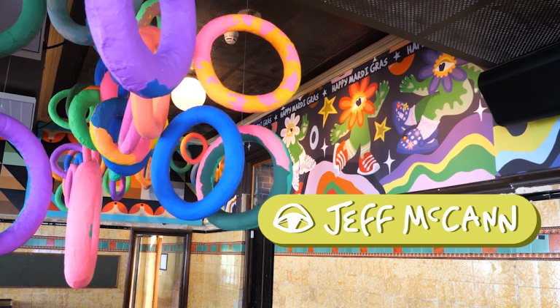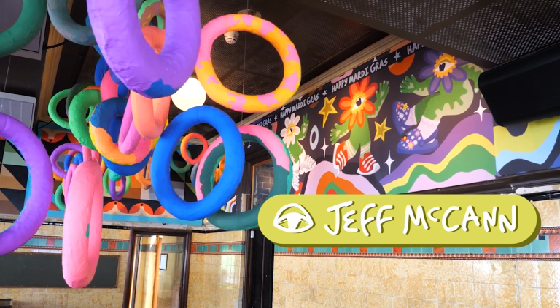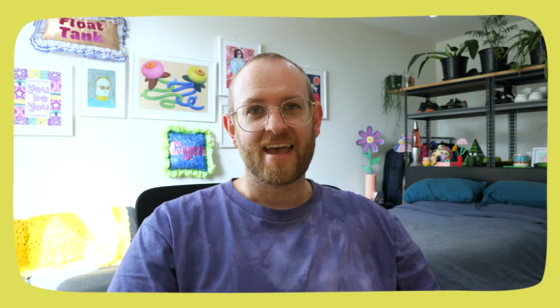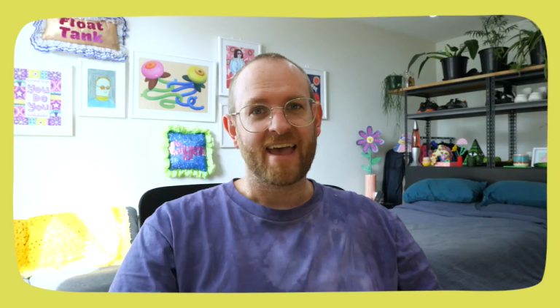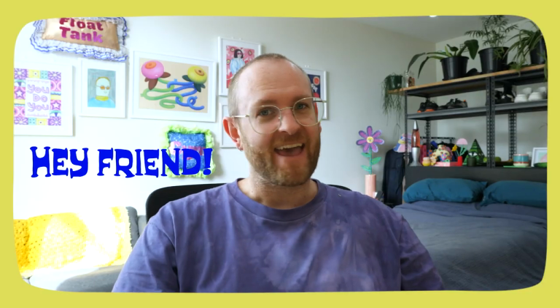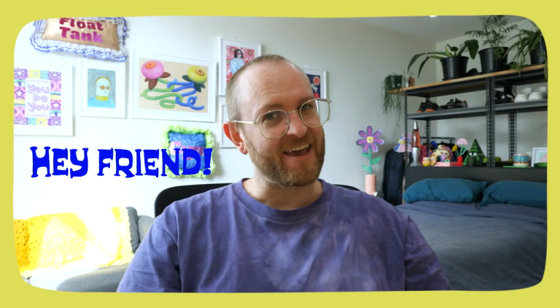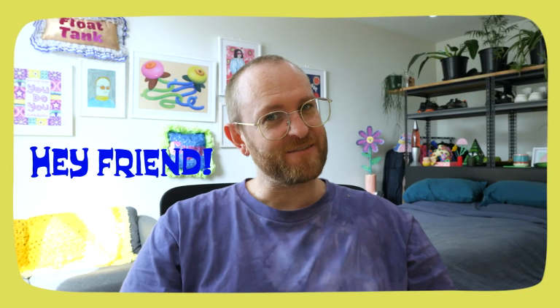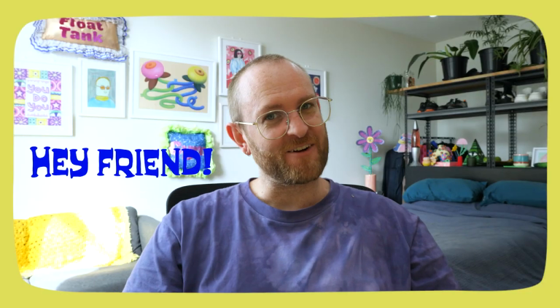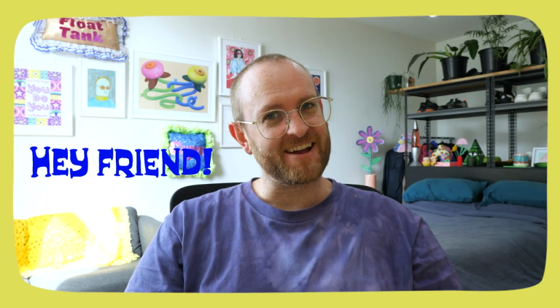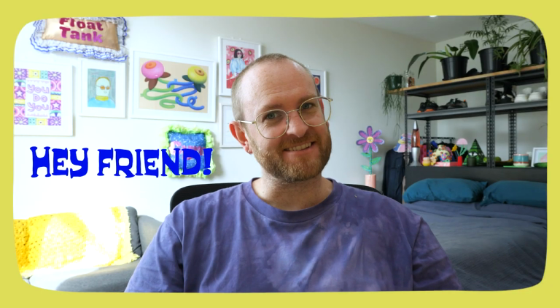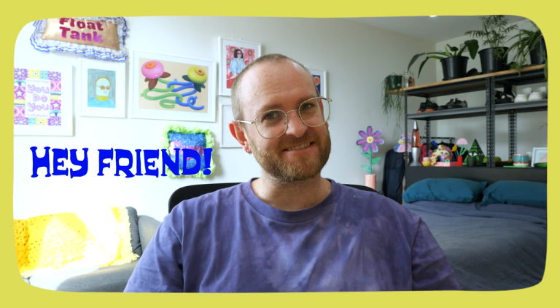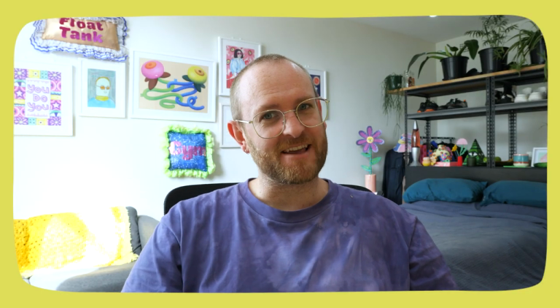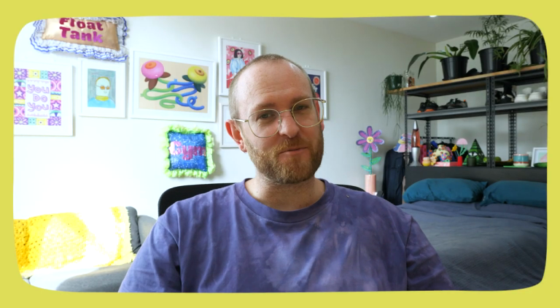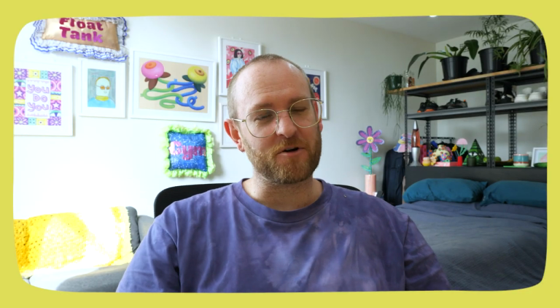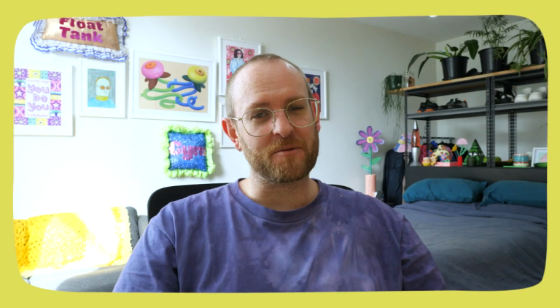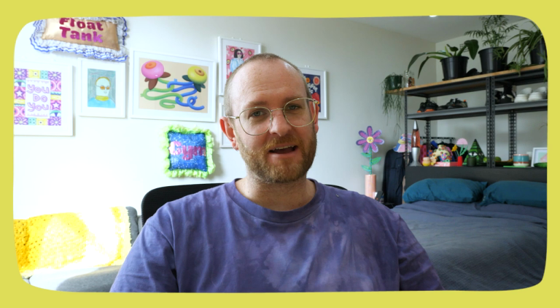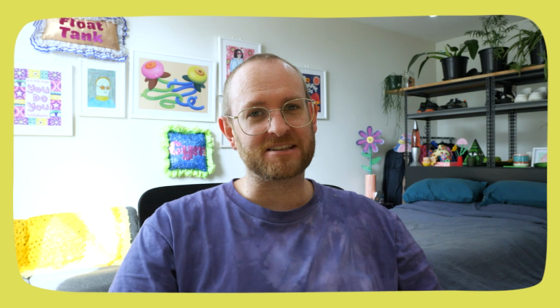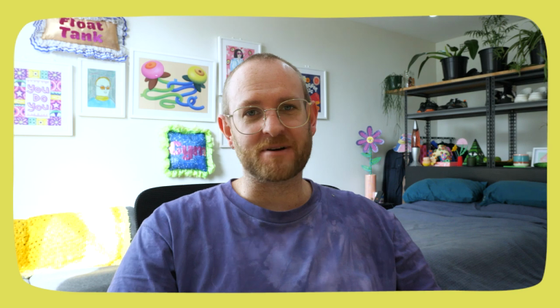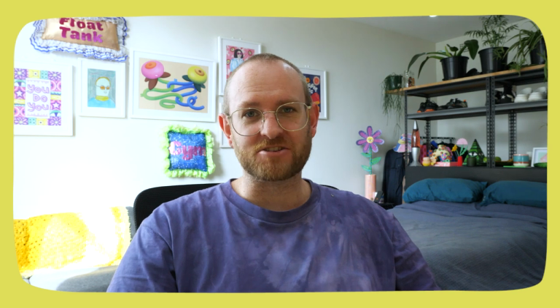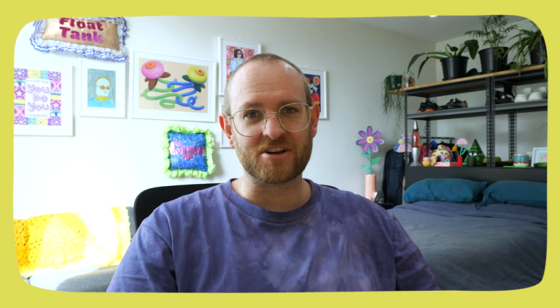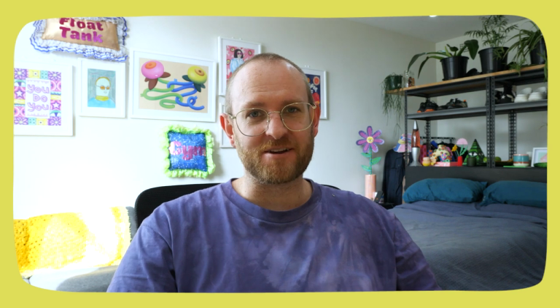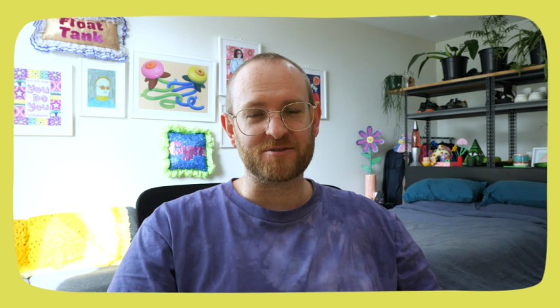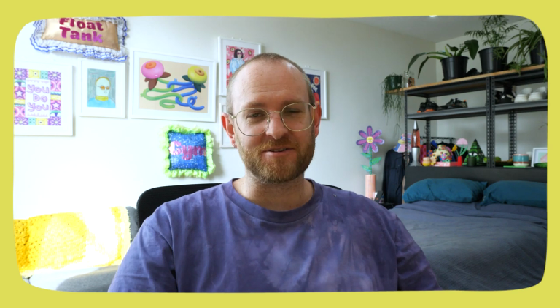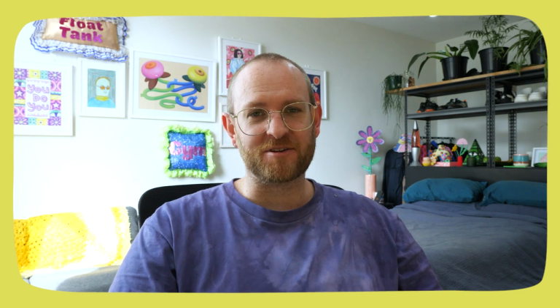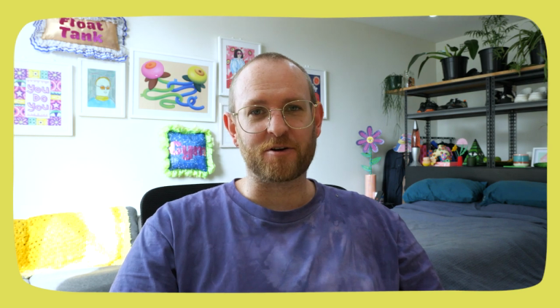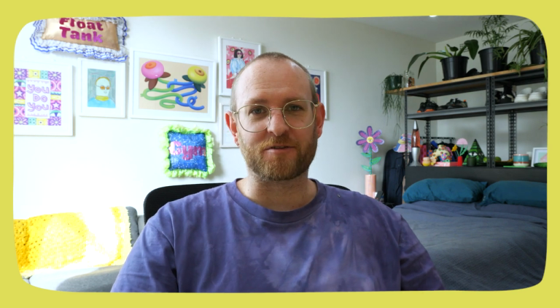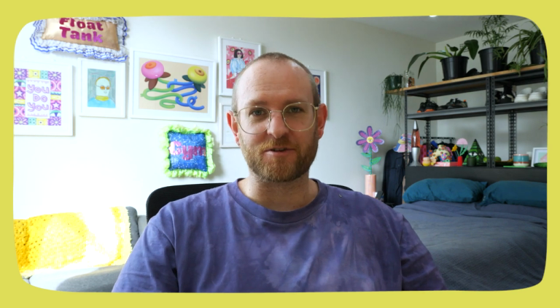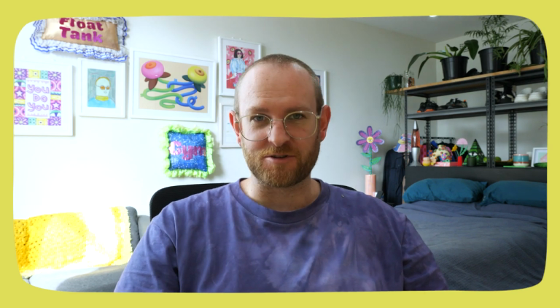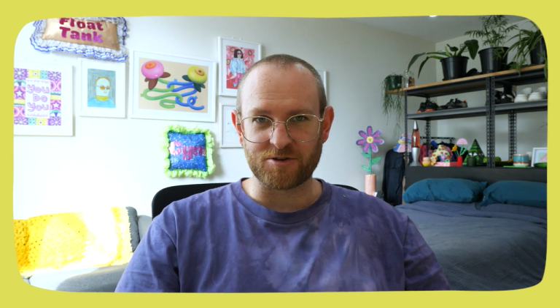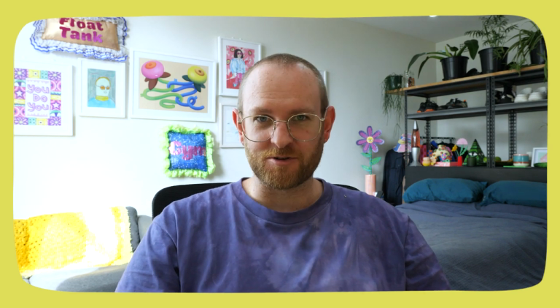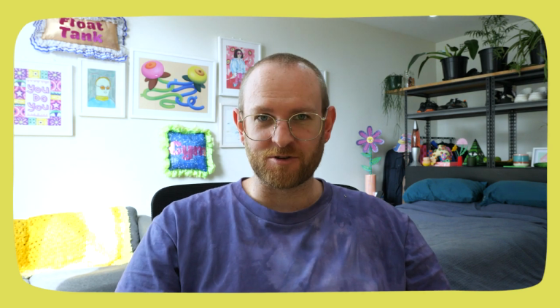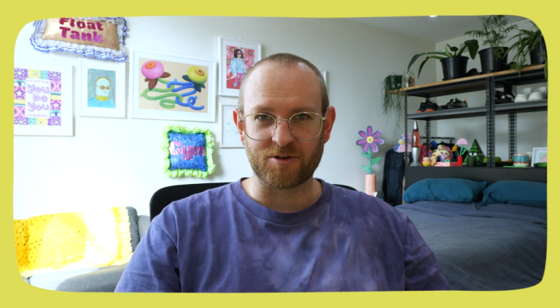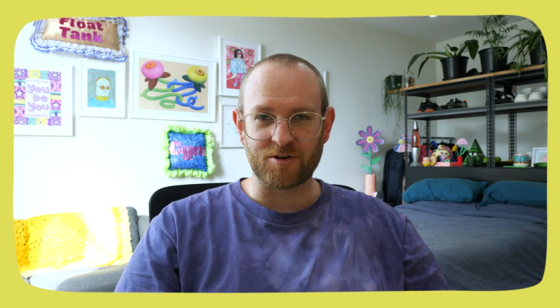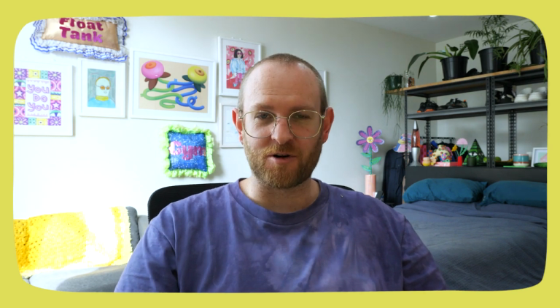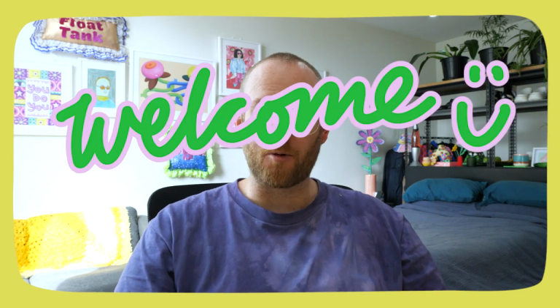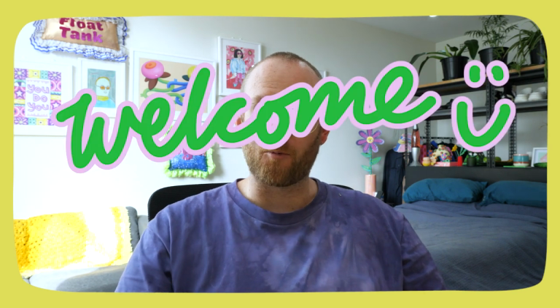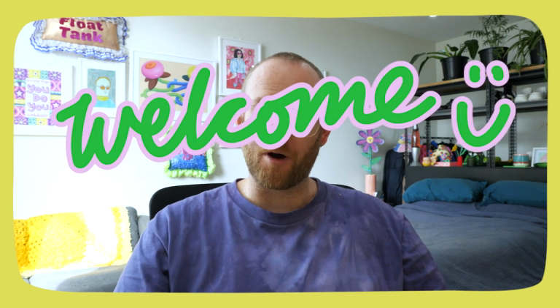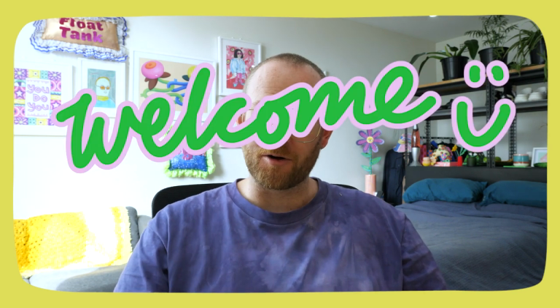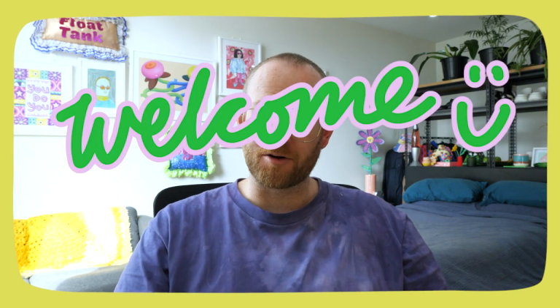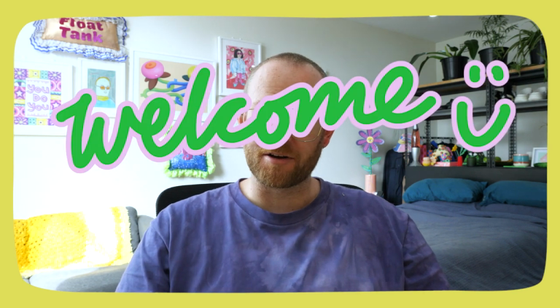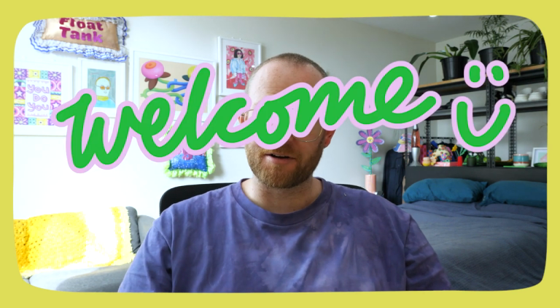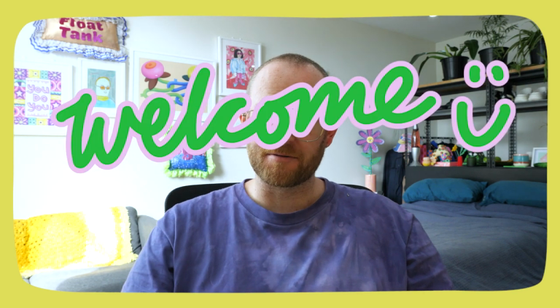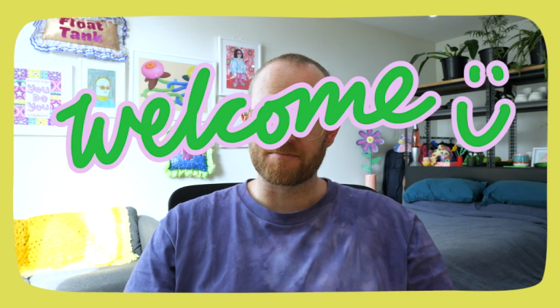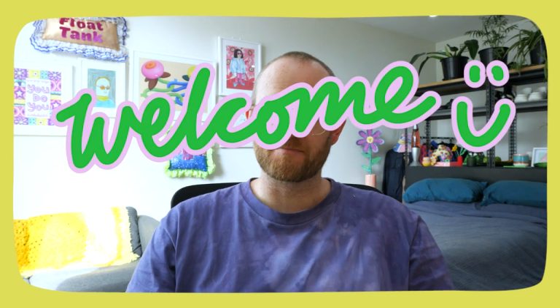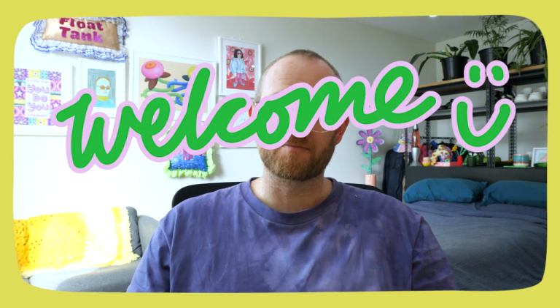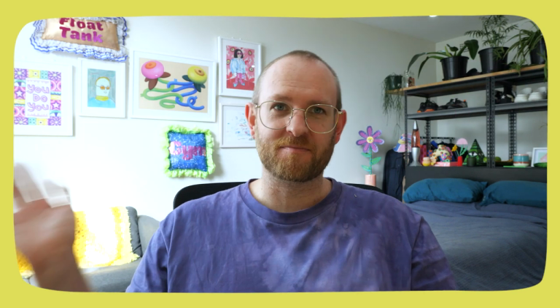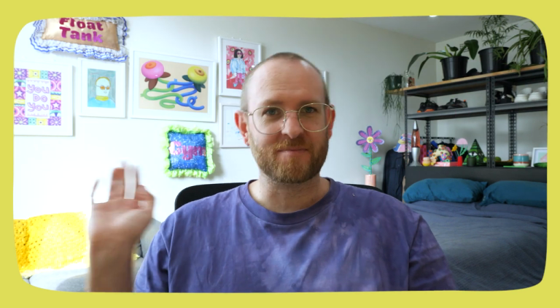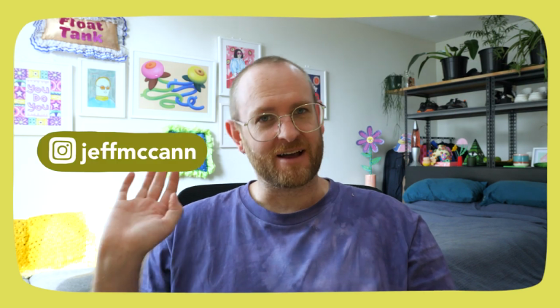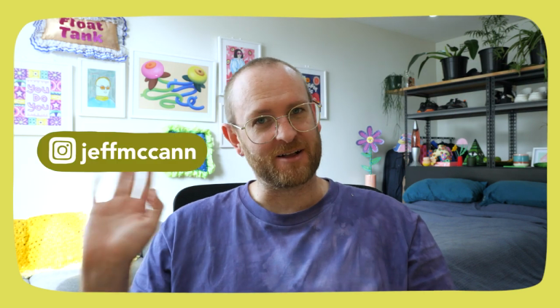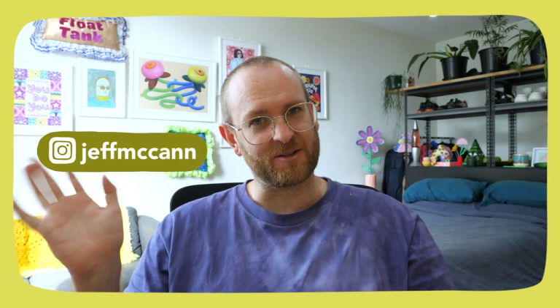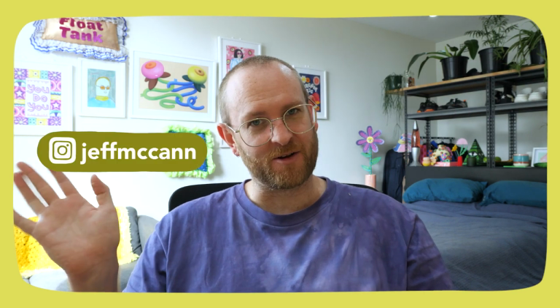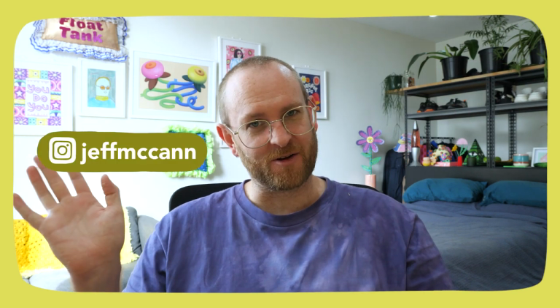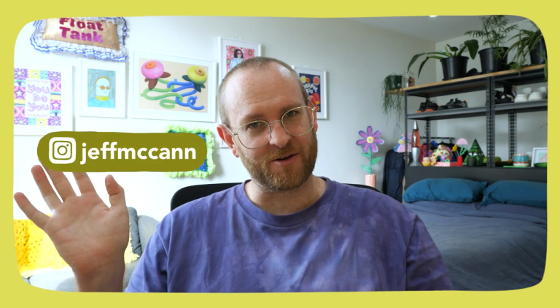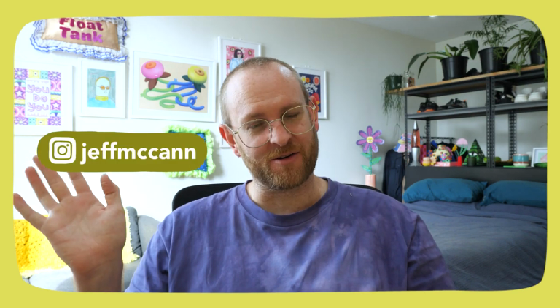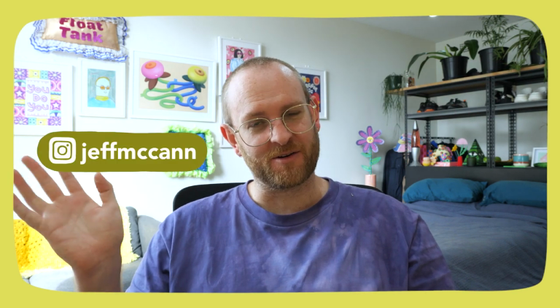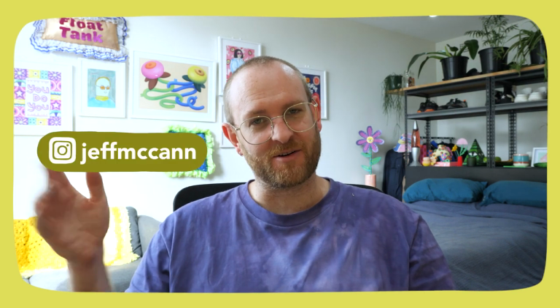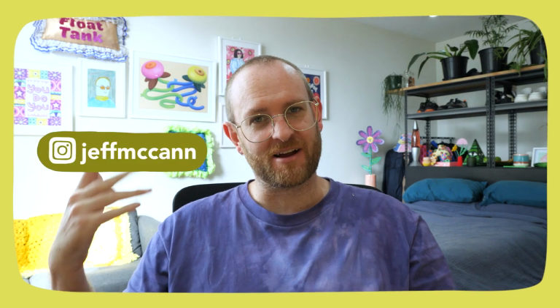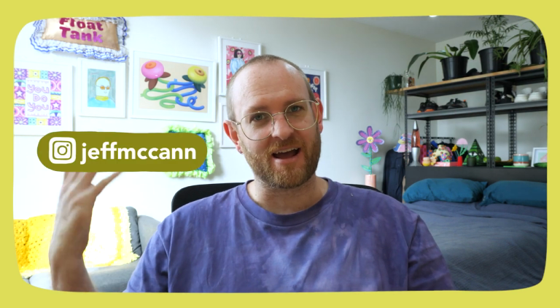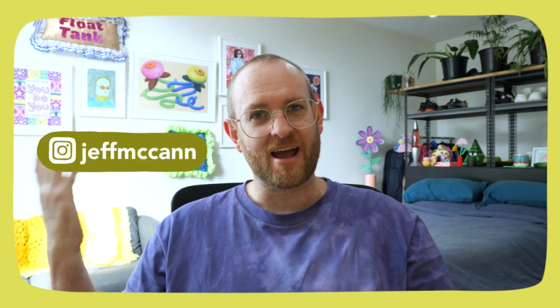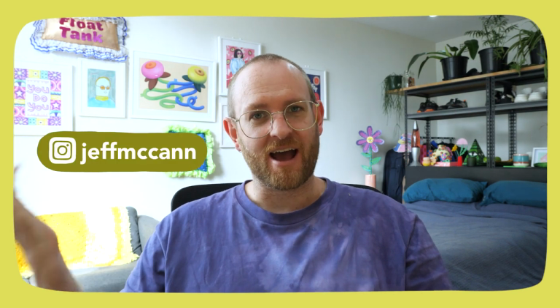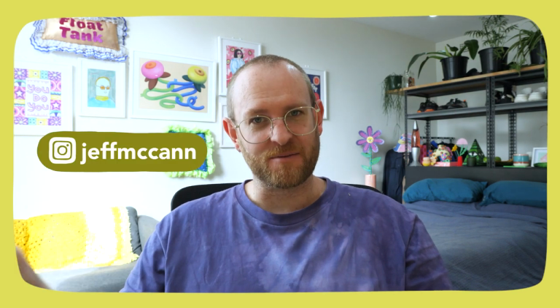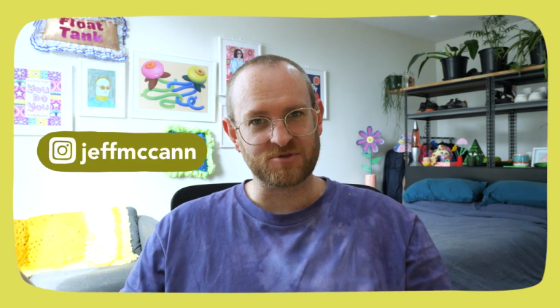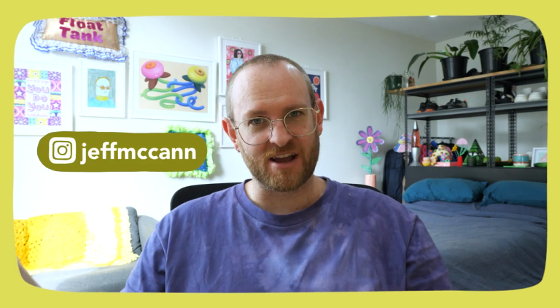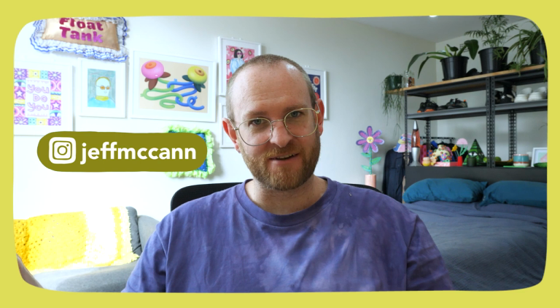Hey friends and welcome back to my channel, or if you're new, welcome. Hello, I'm Jeff.